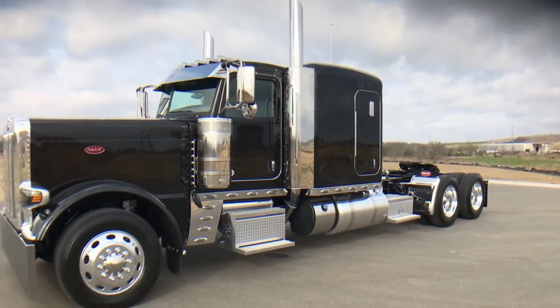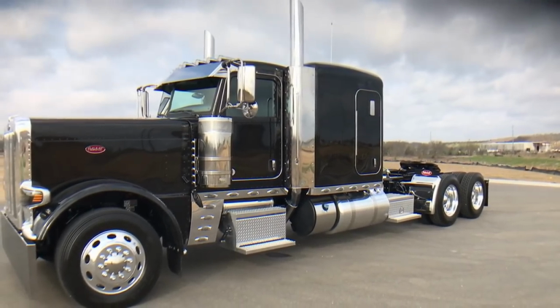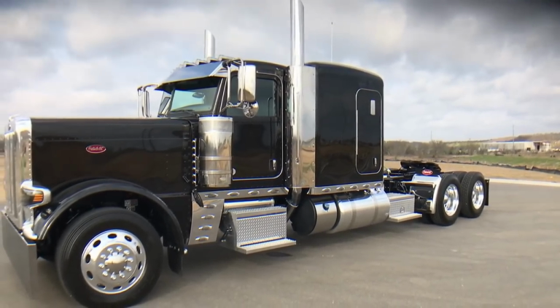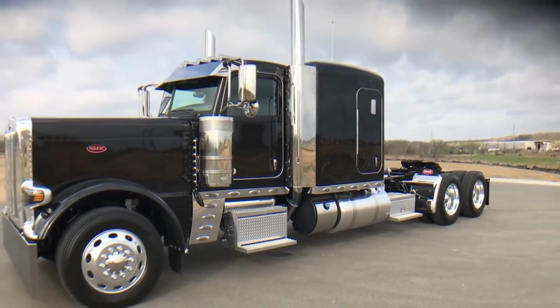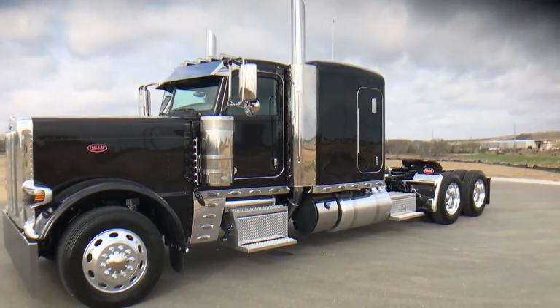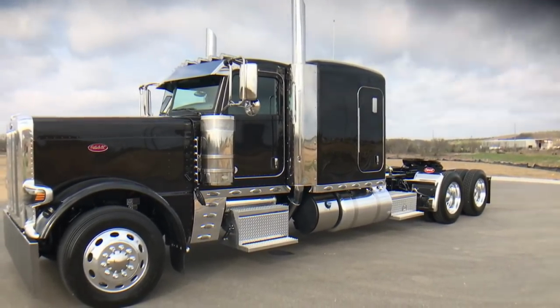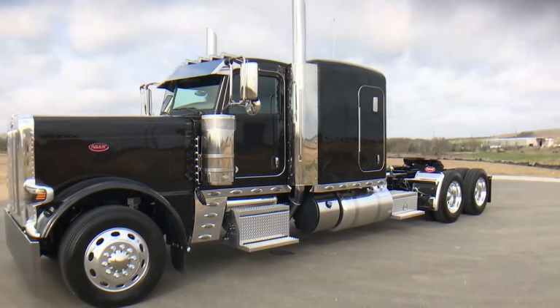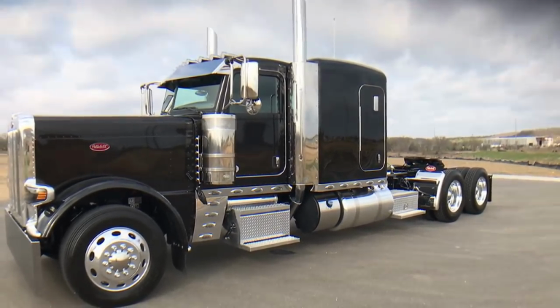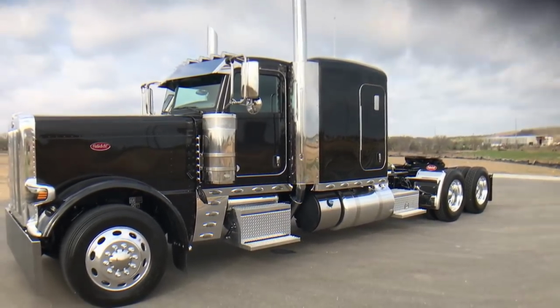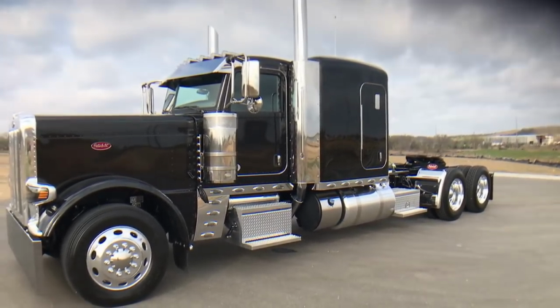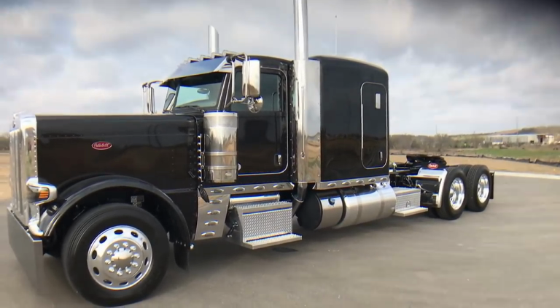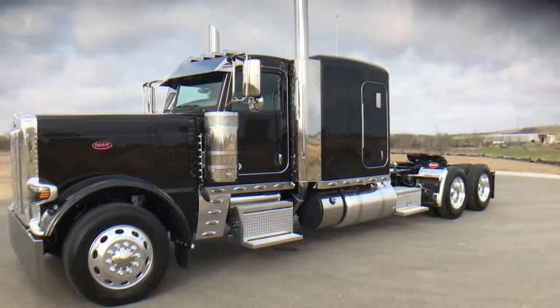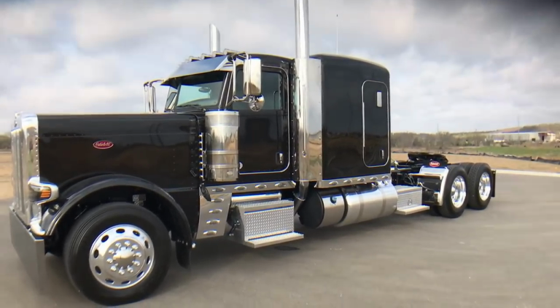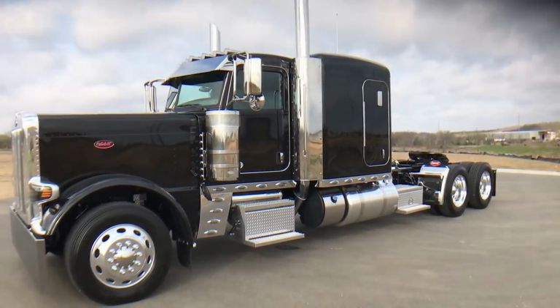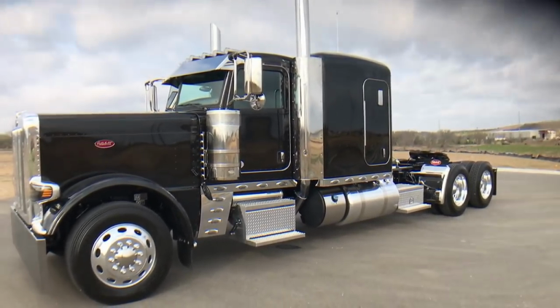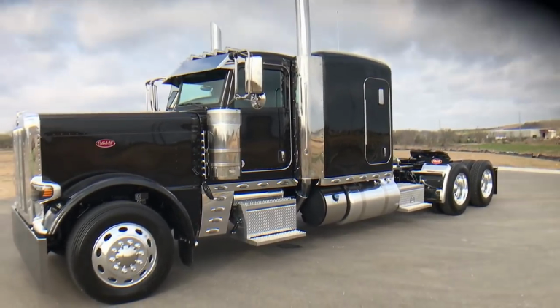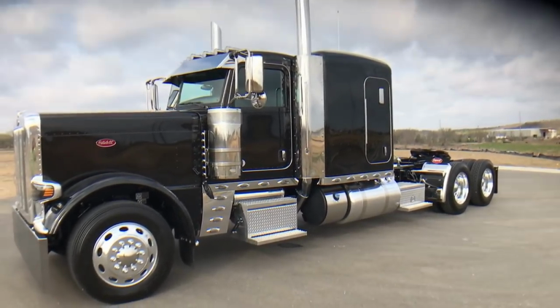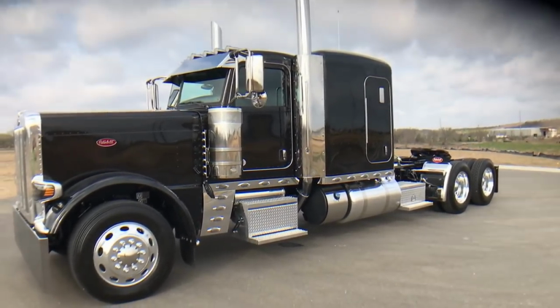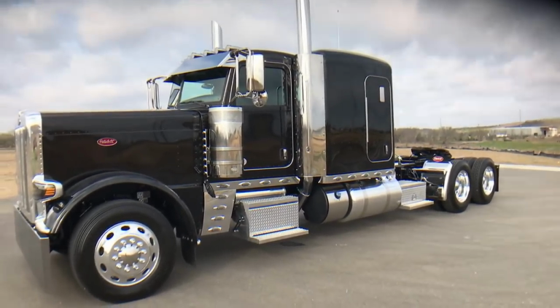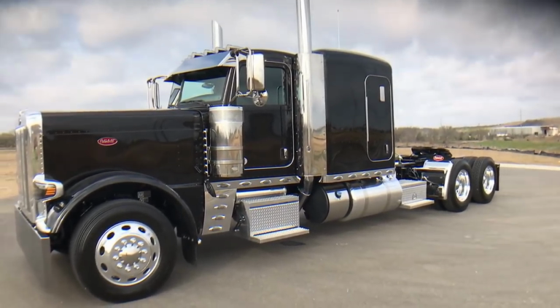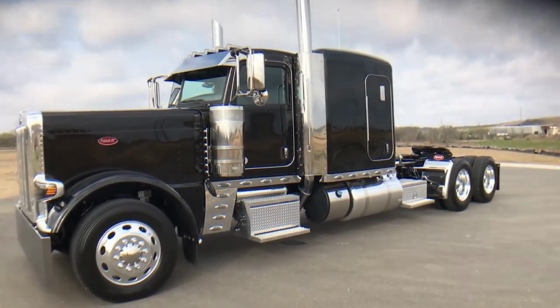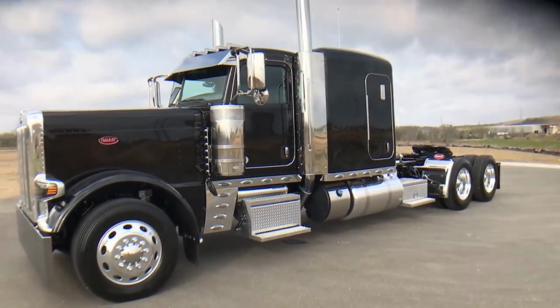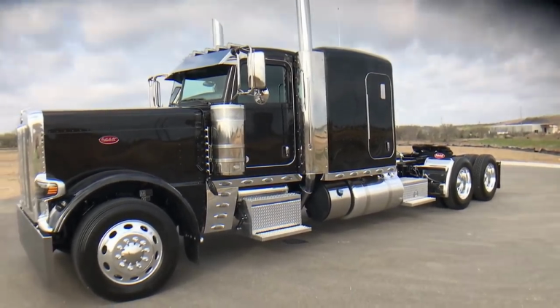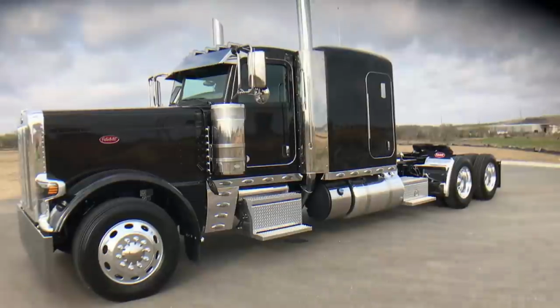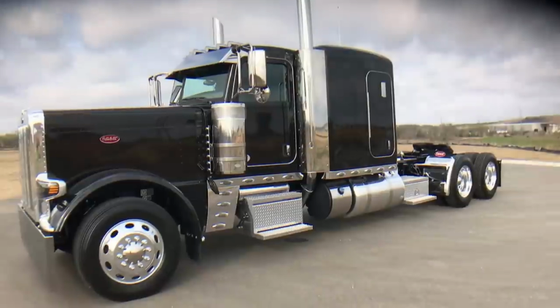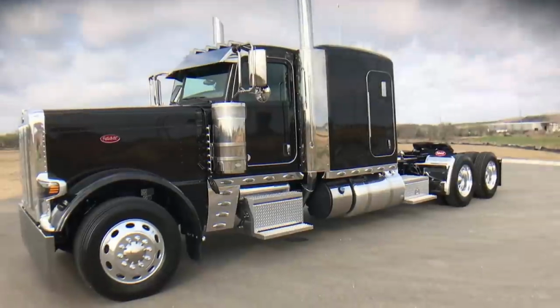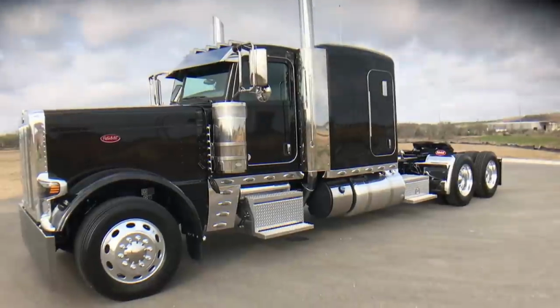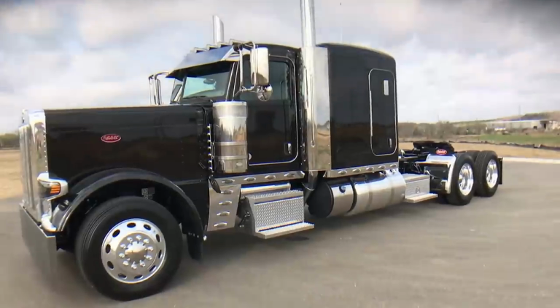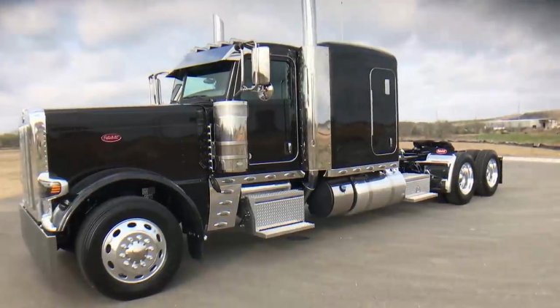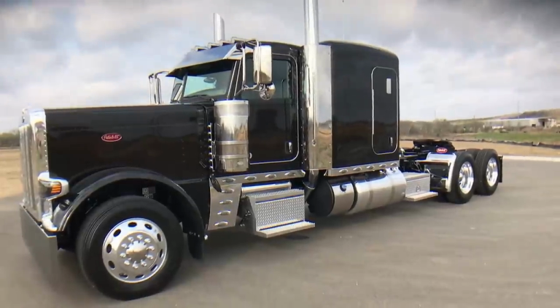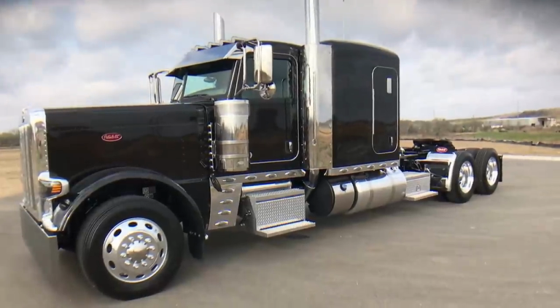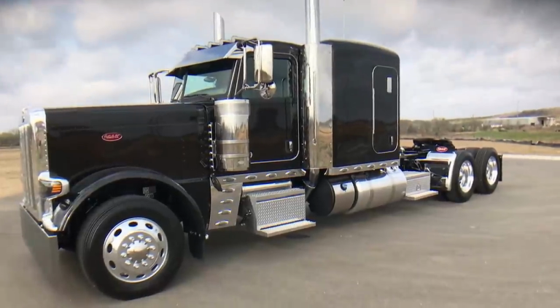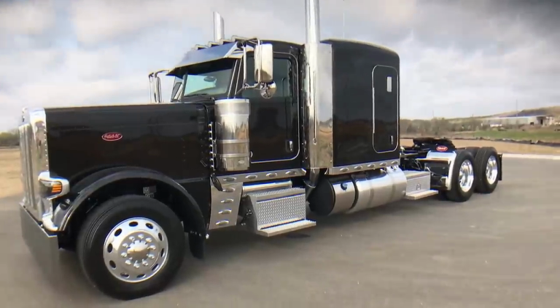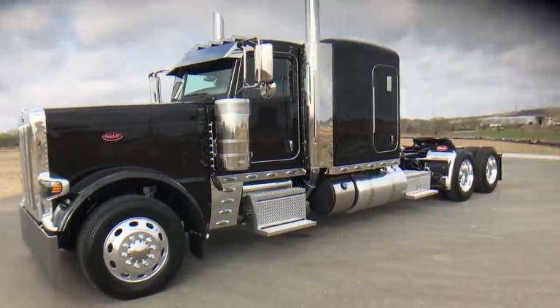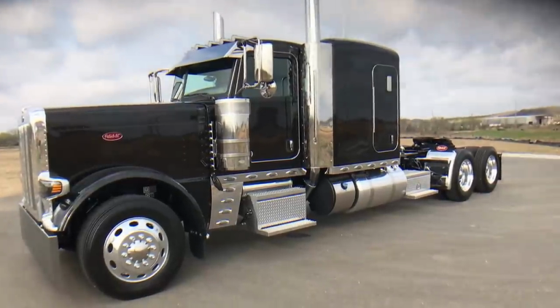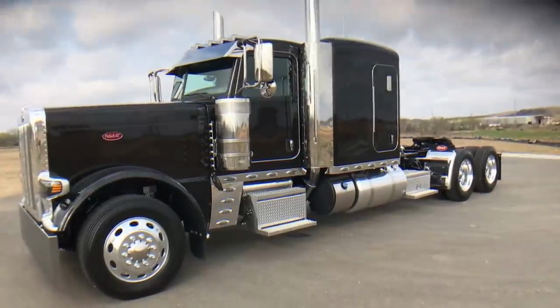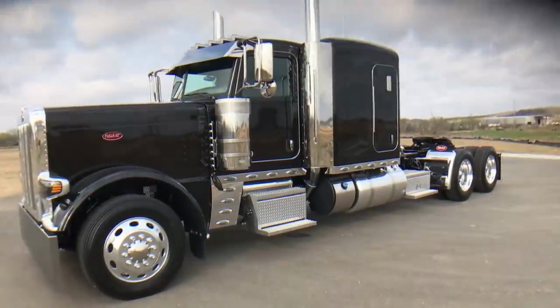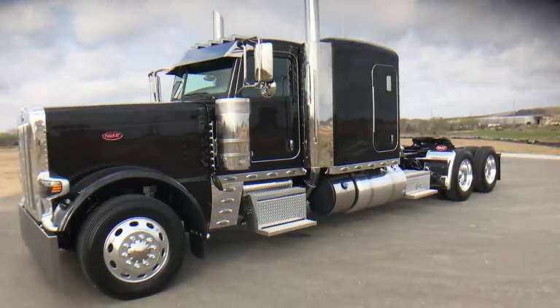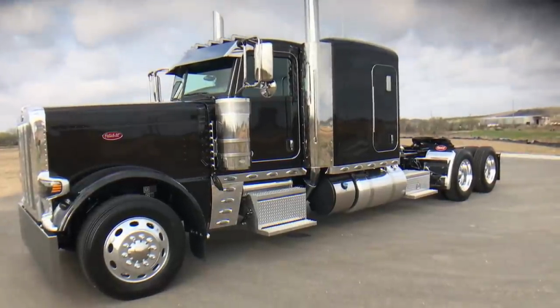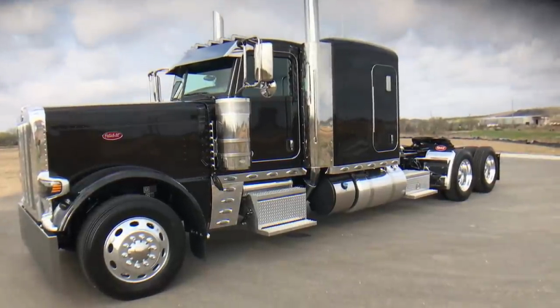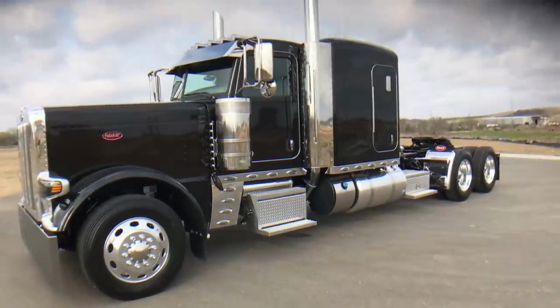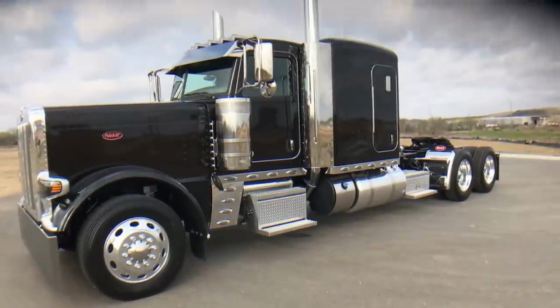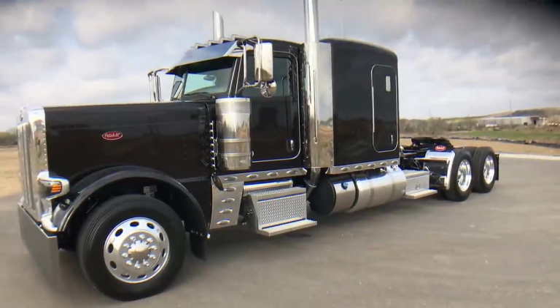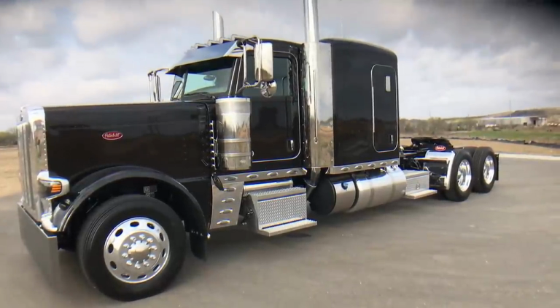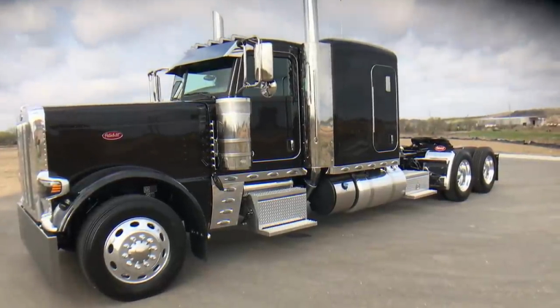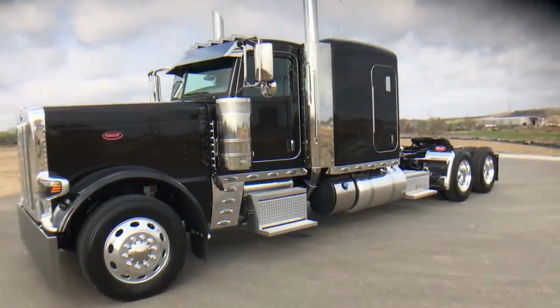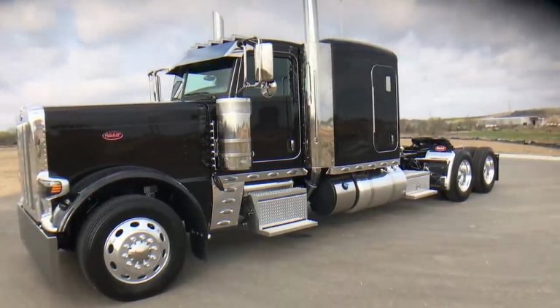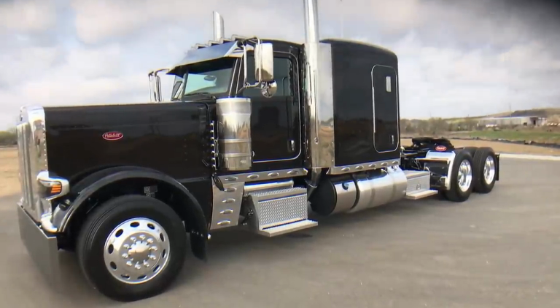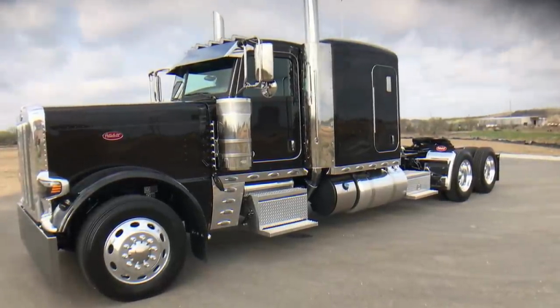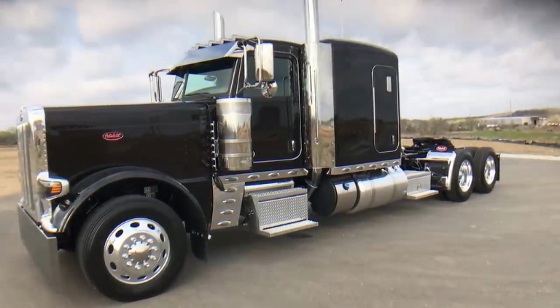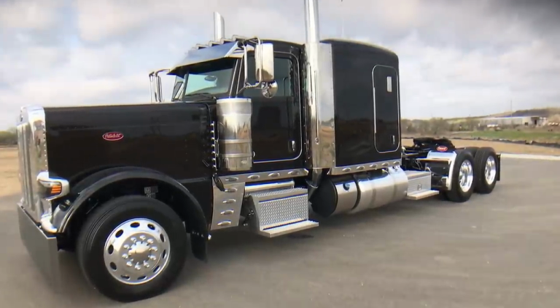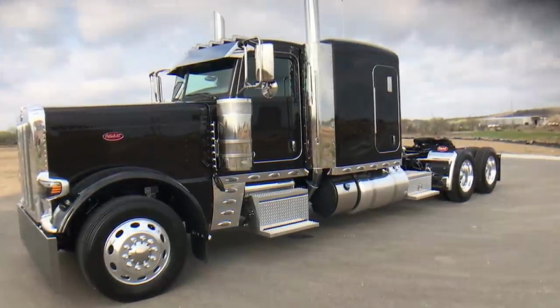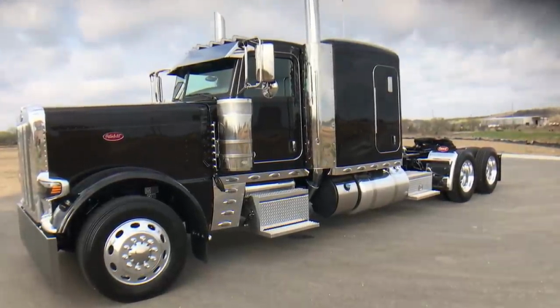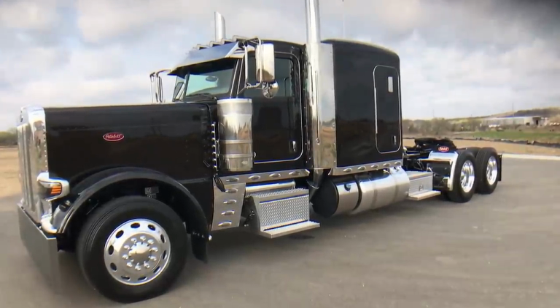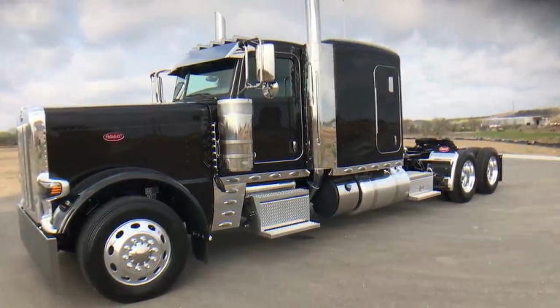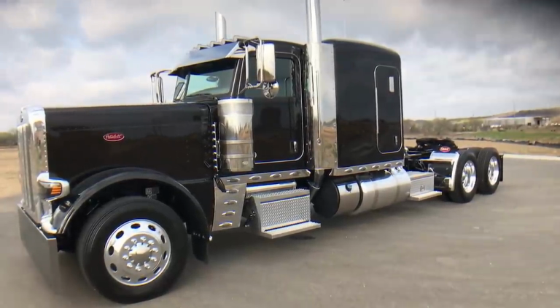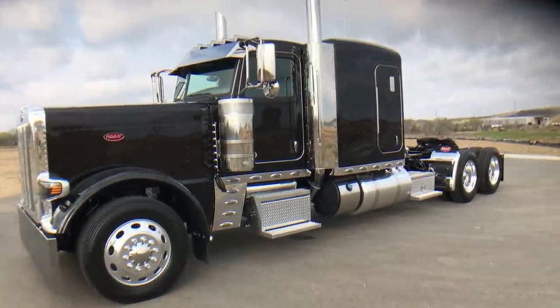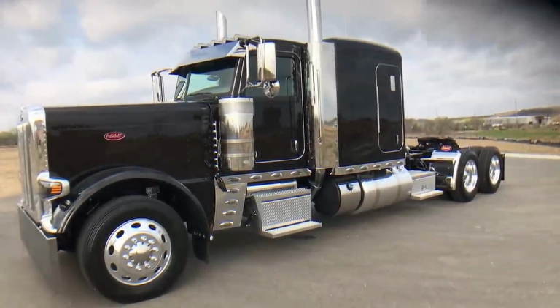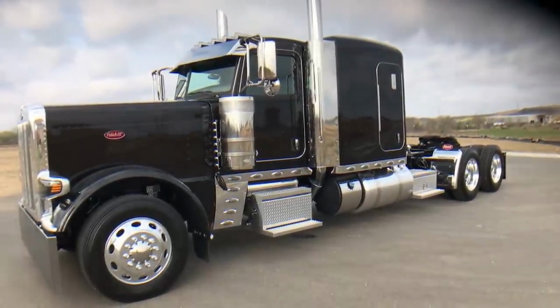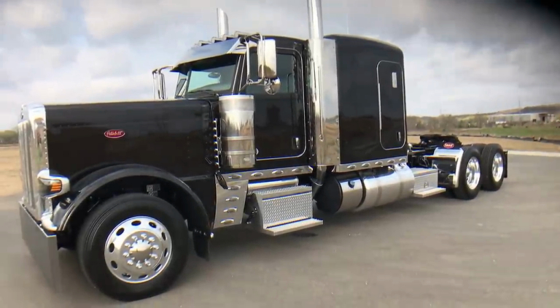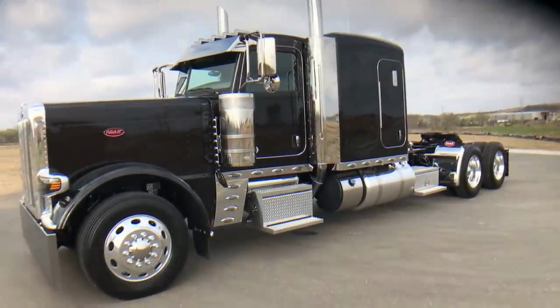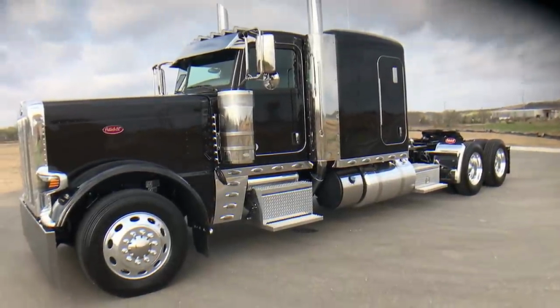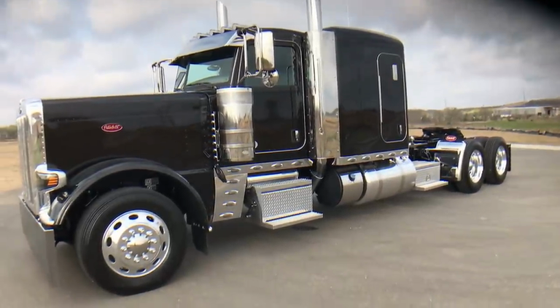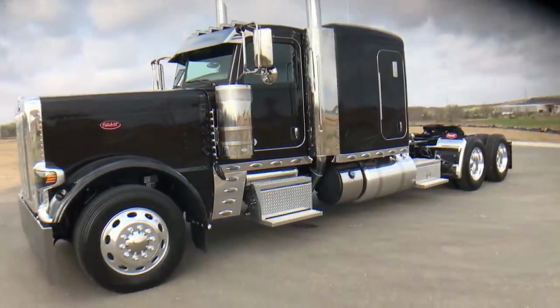Good morning. Today we're going to talk about and take a look at this little 2018 389 Peterbilt.